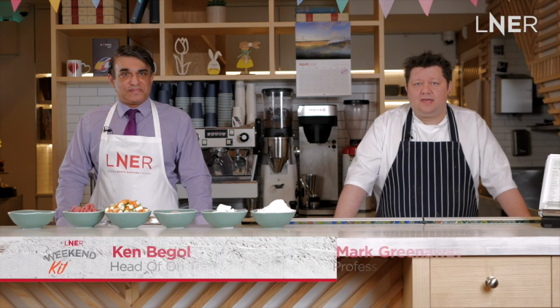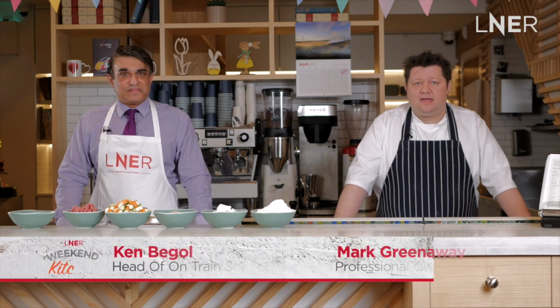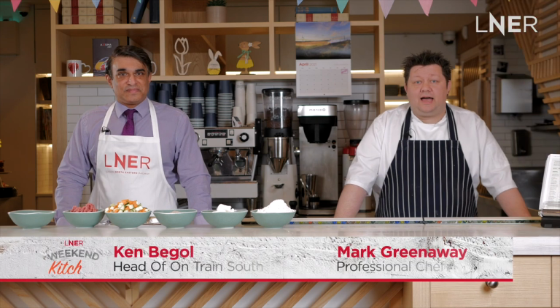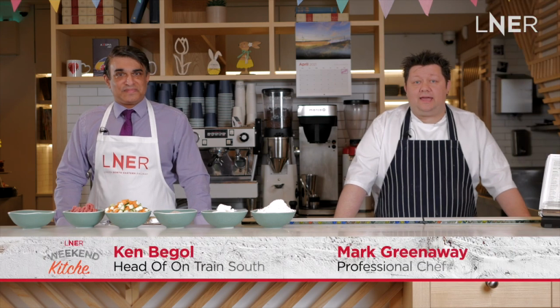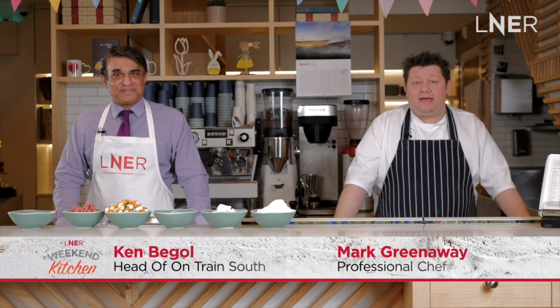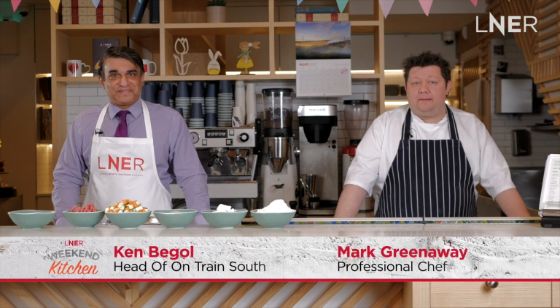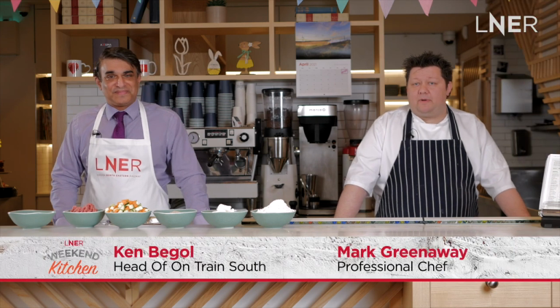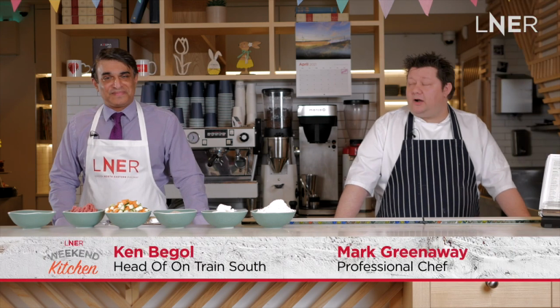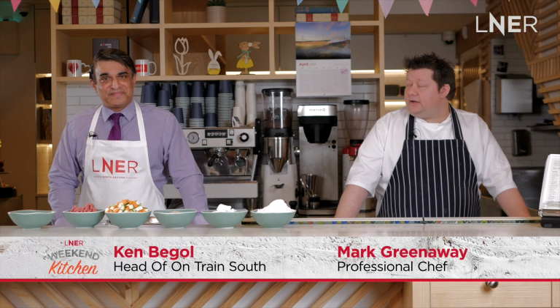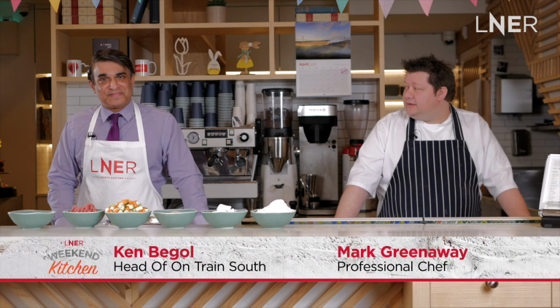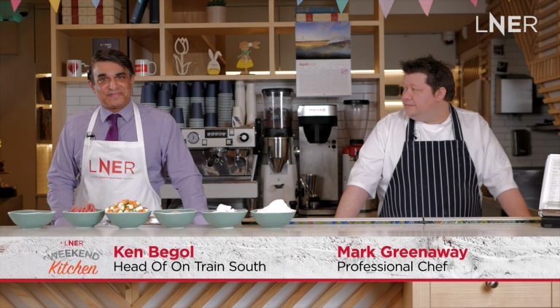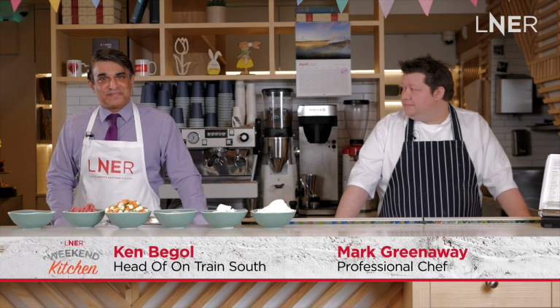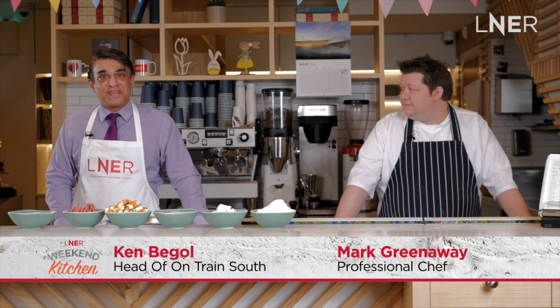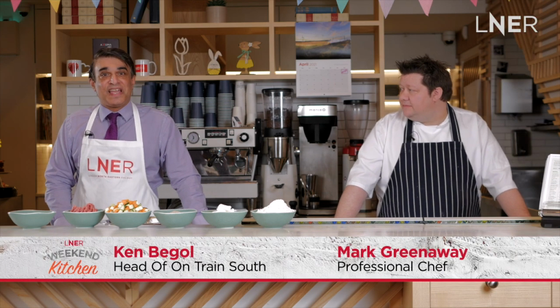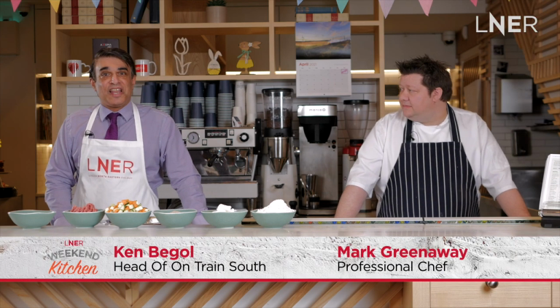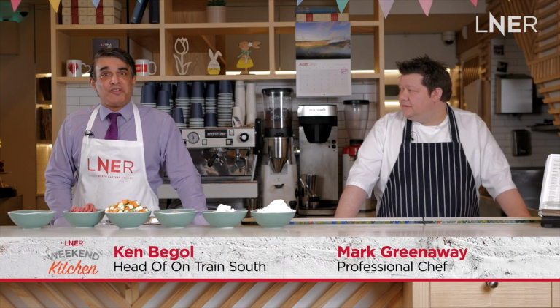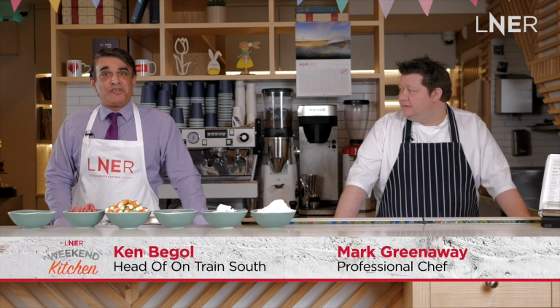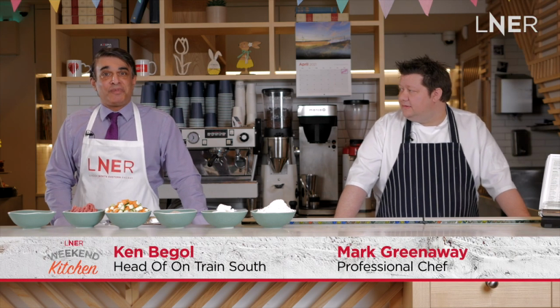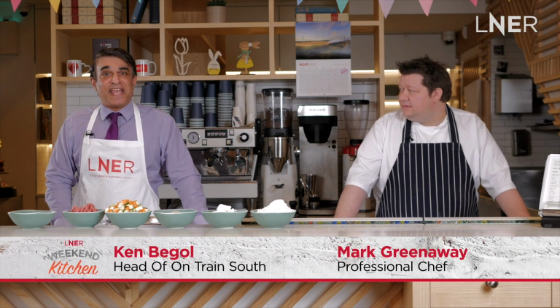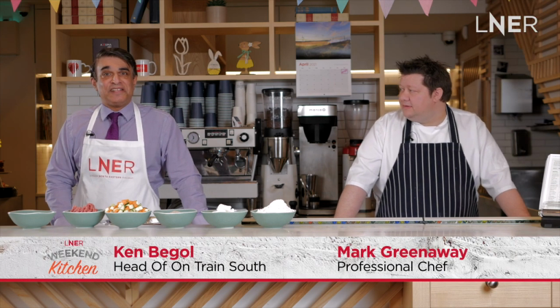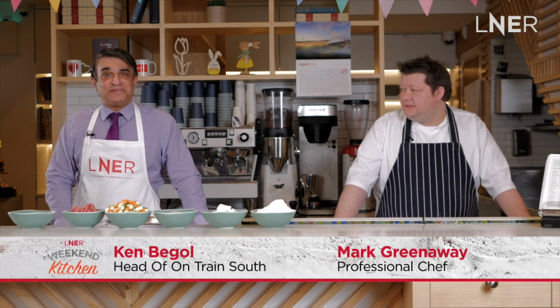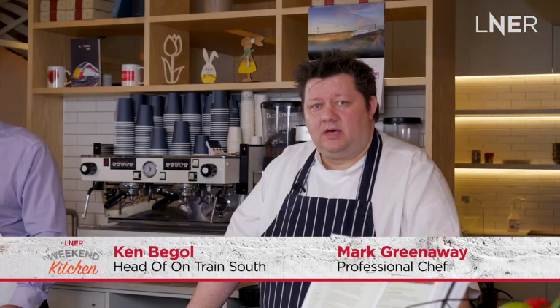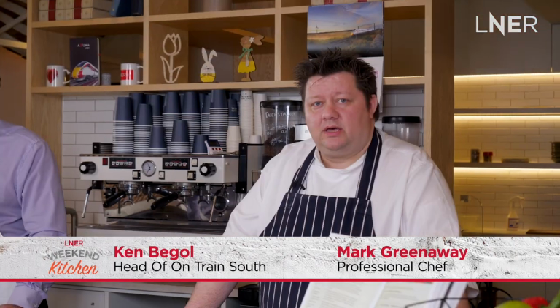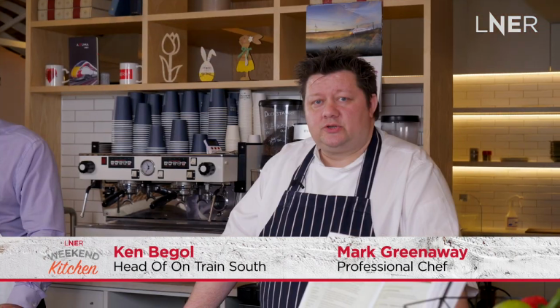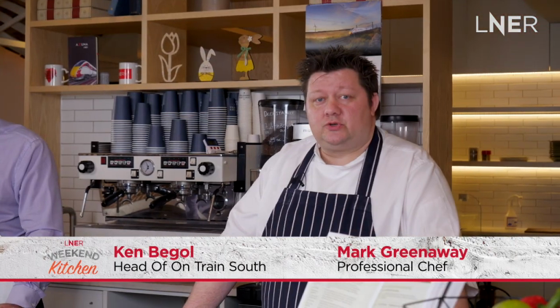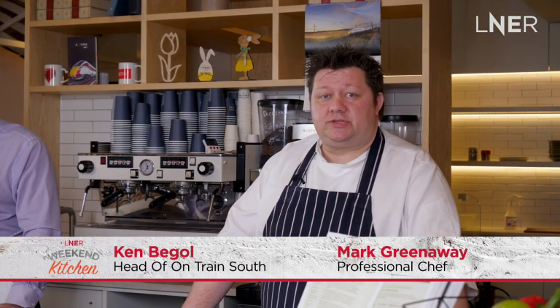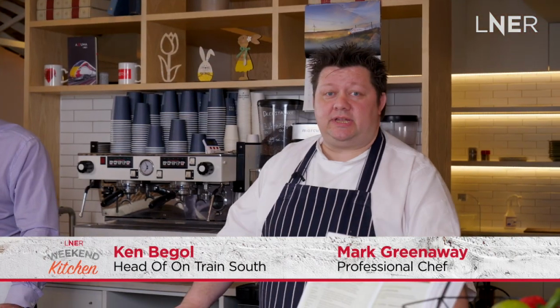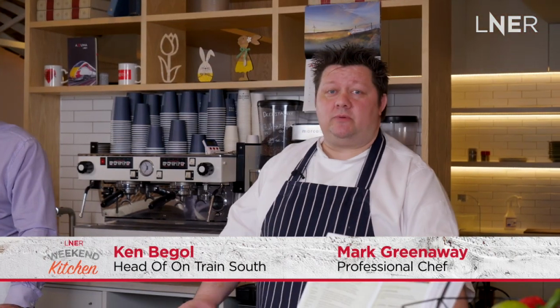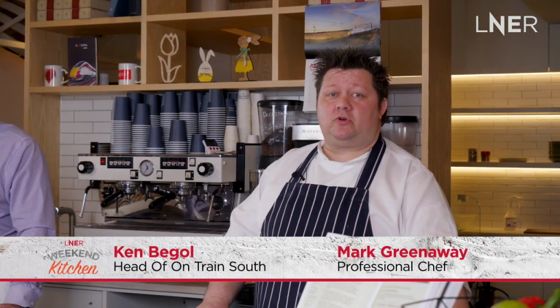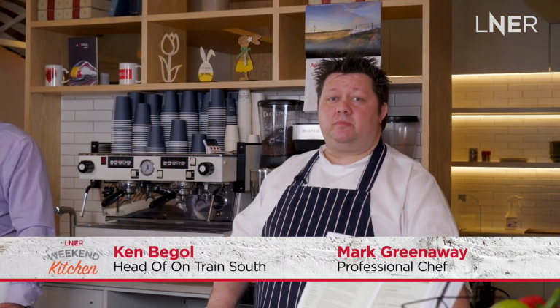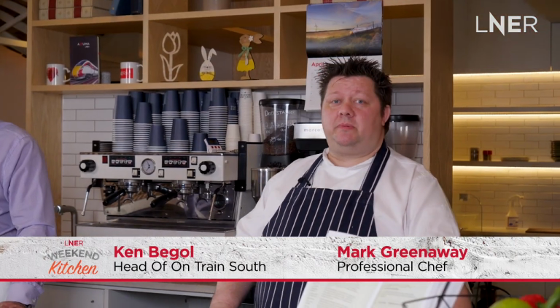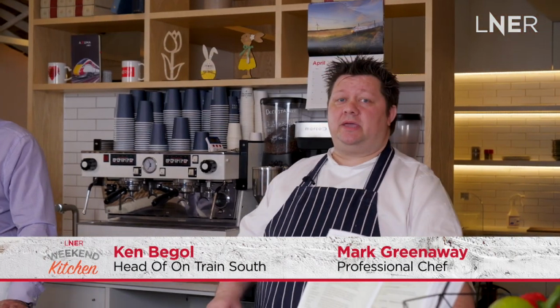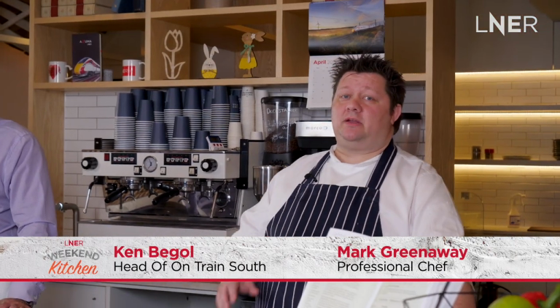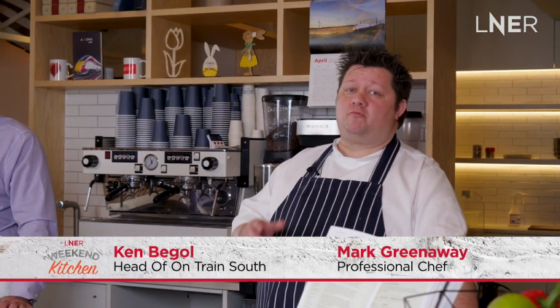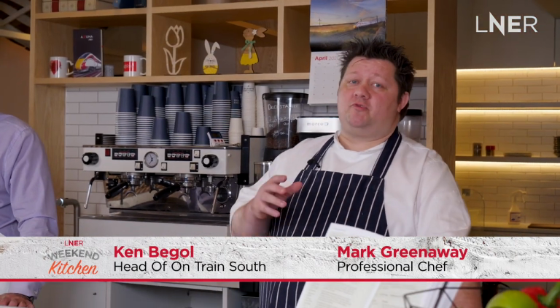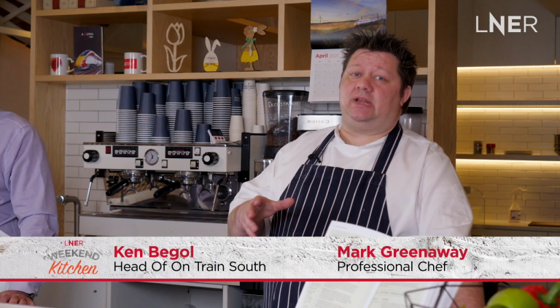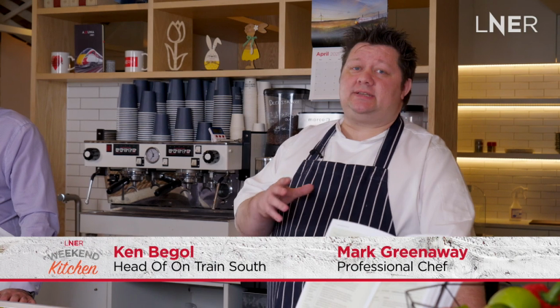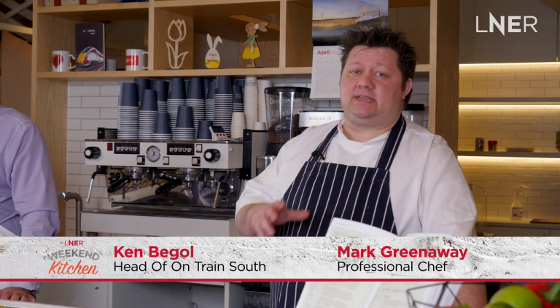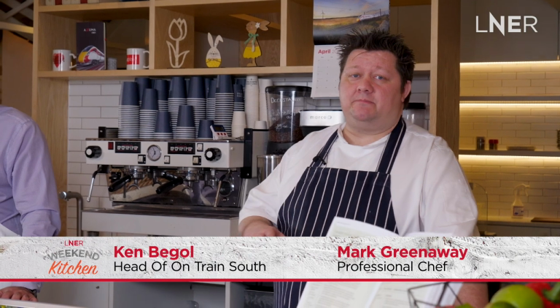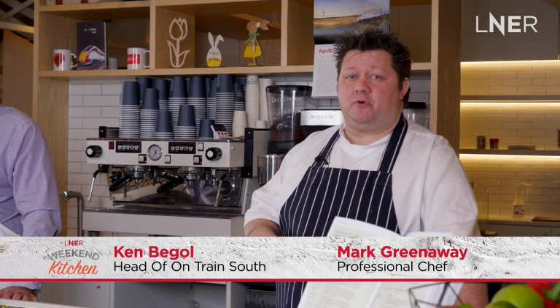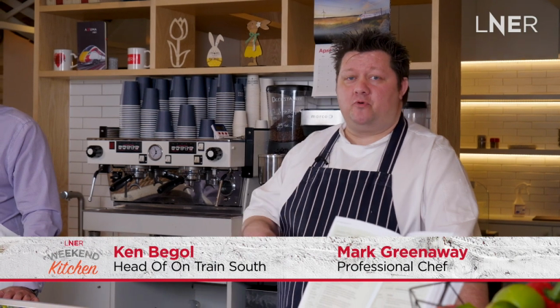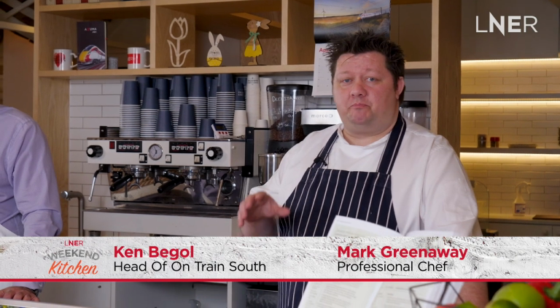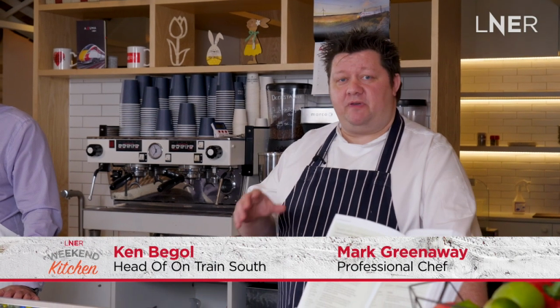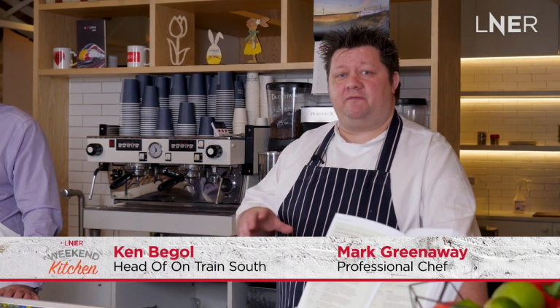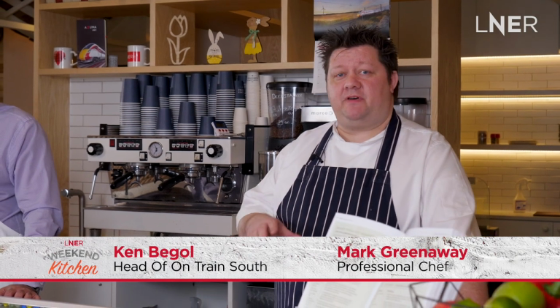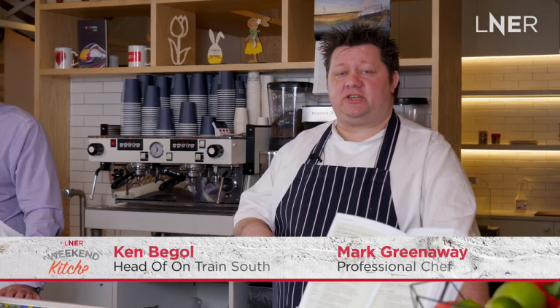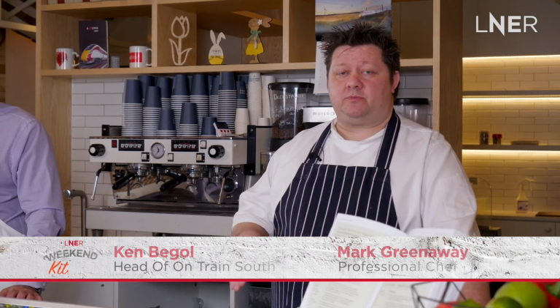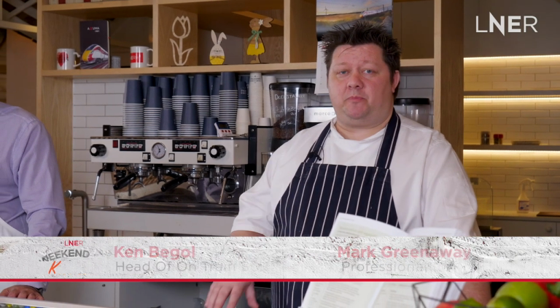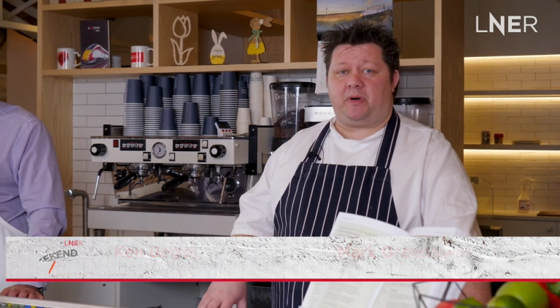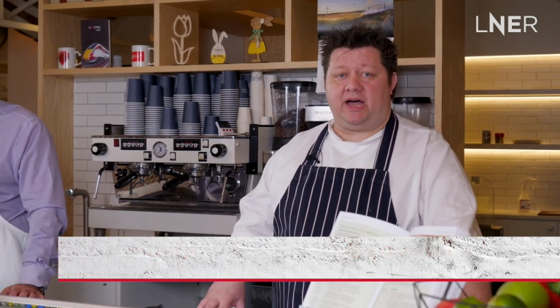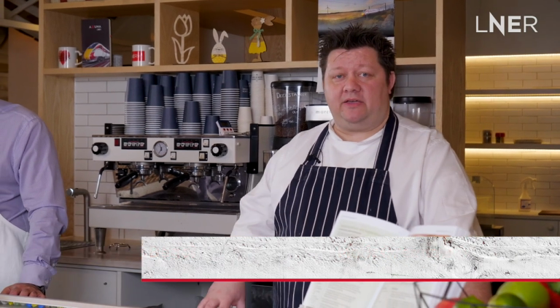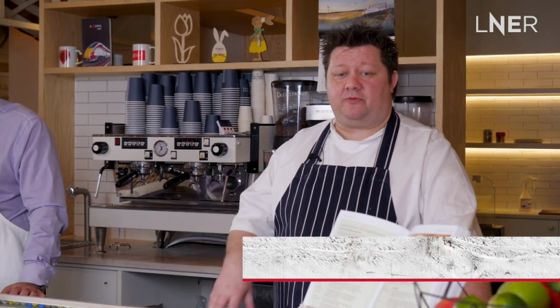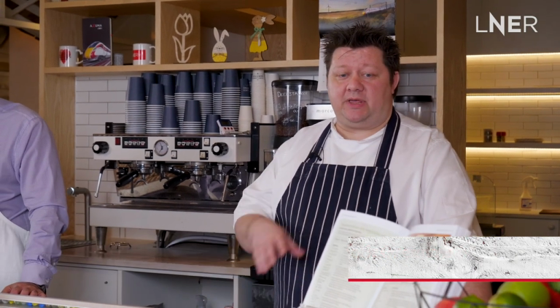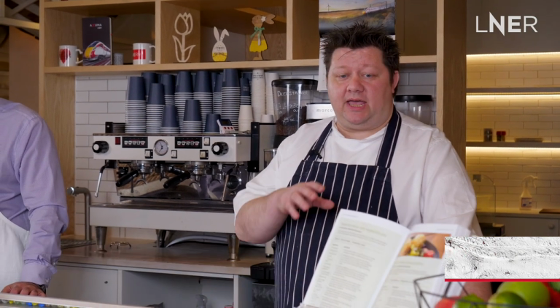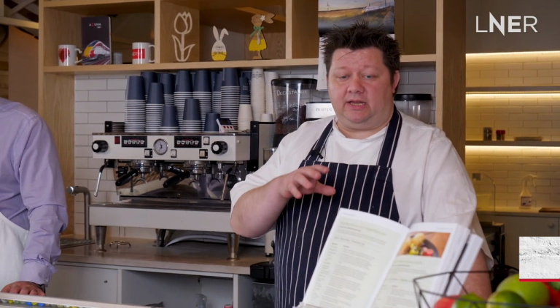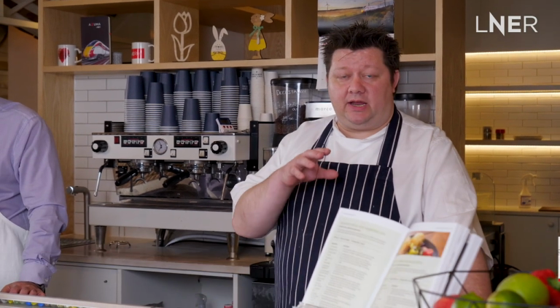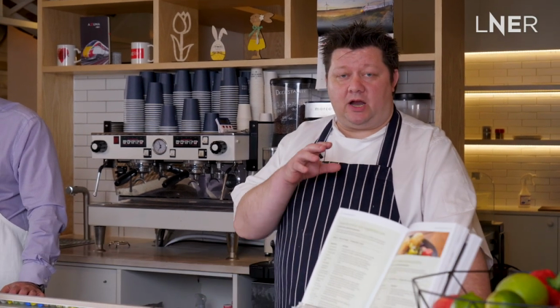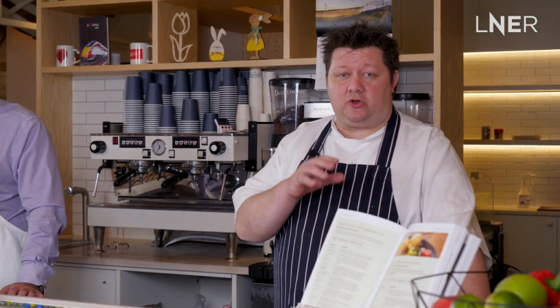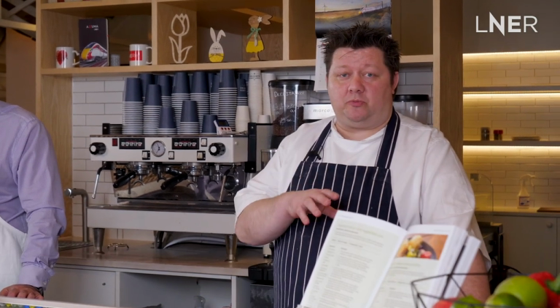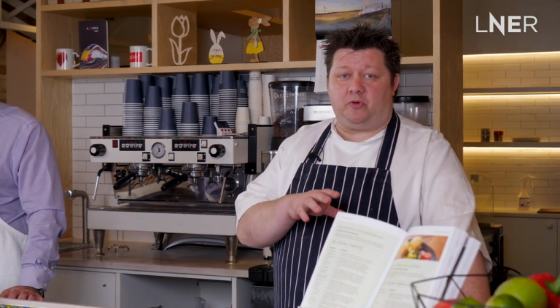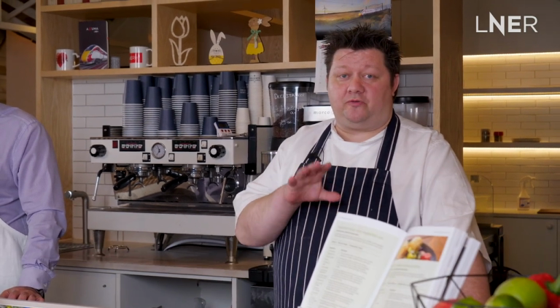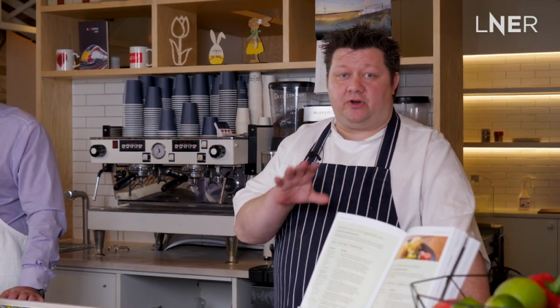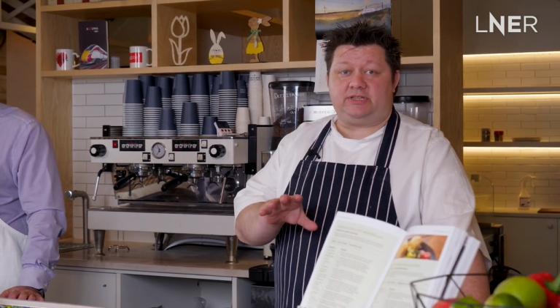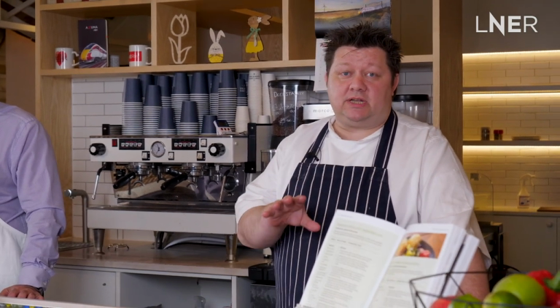Hi, I'm Mark. Hello, I'm Ken. So today we're going to be making a really simple beef and vegetable pie from the L&R cookbook for Easter.